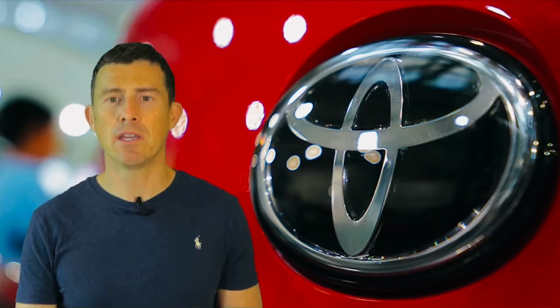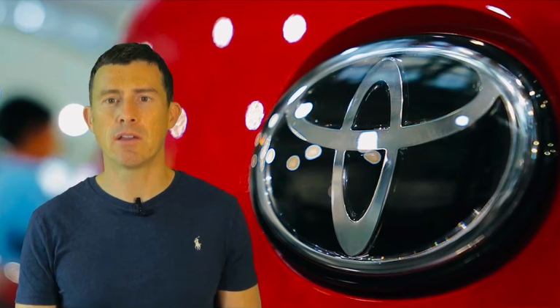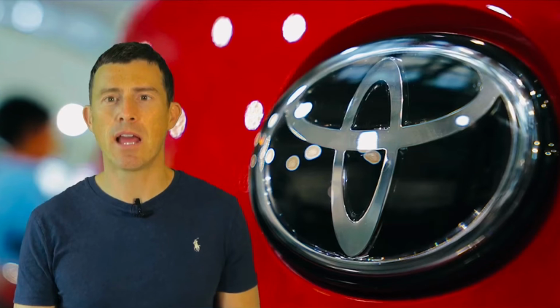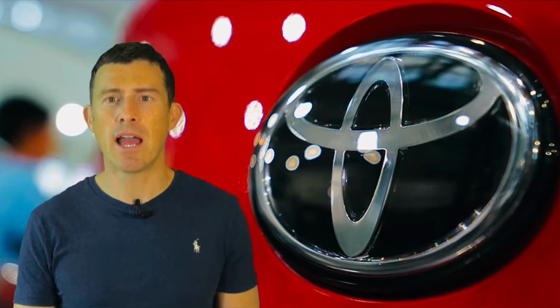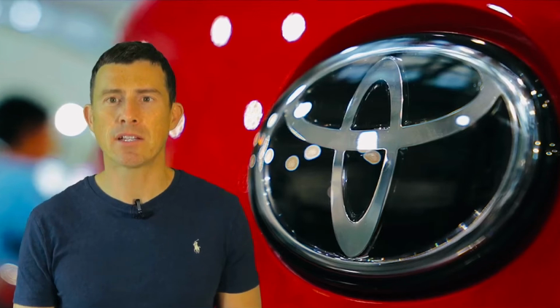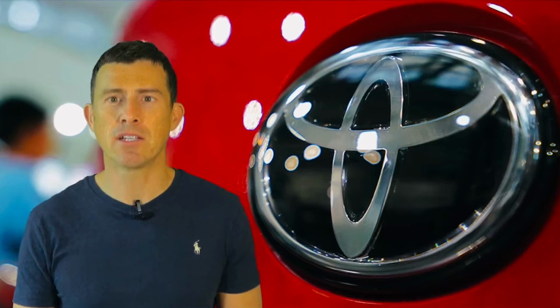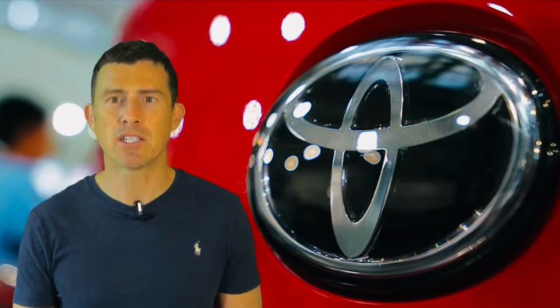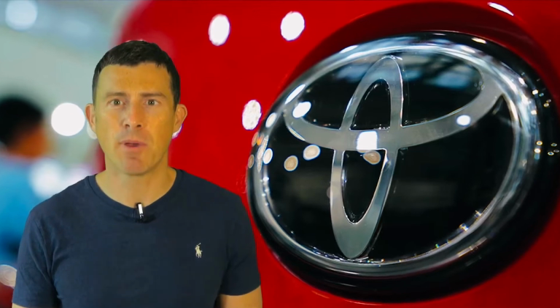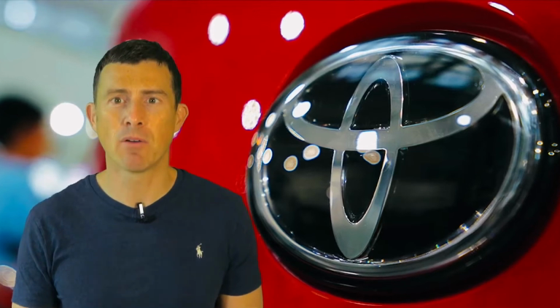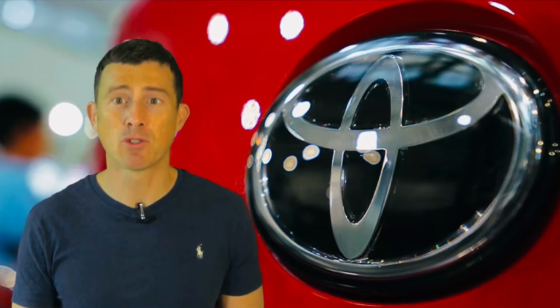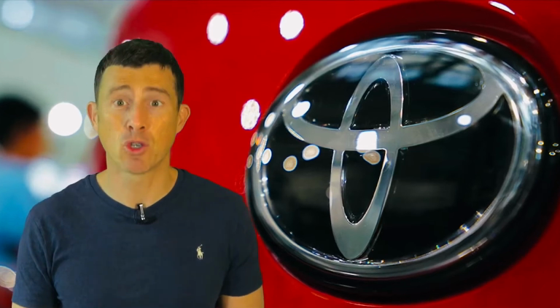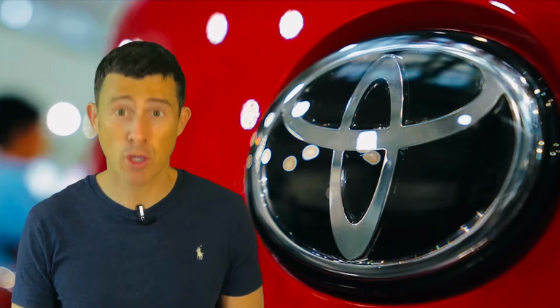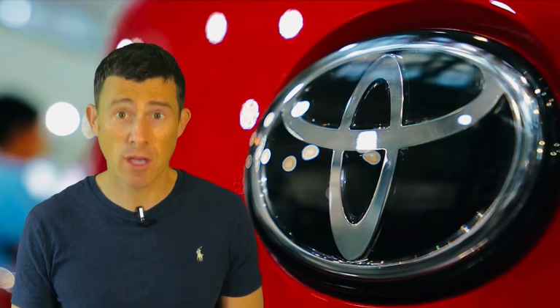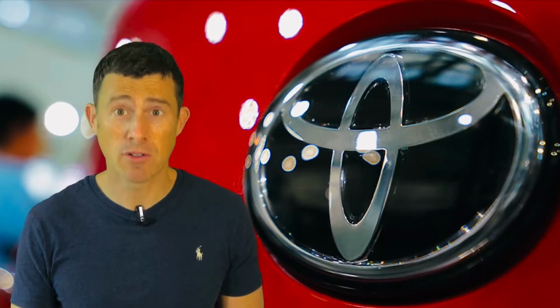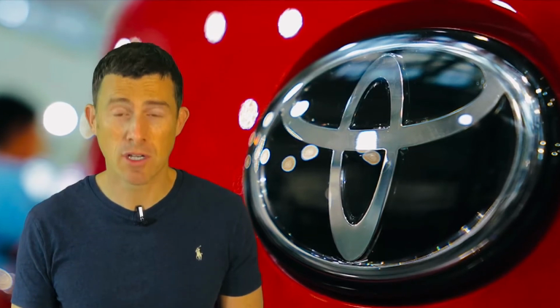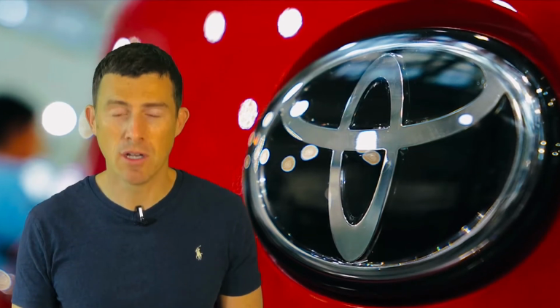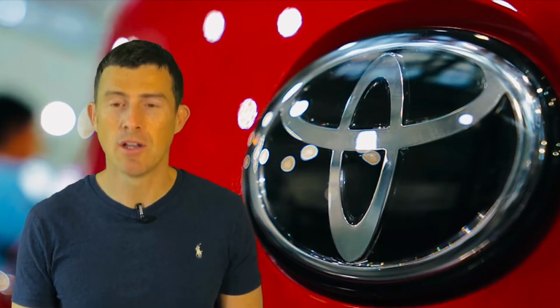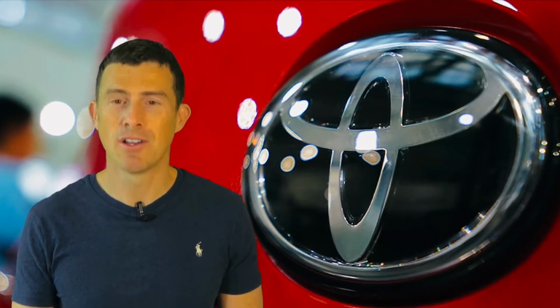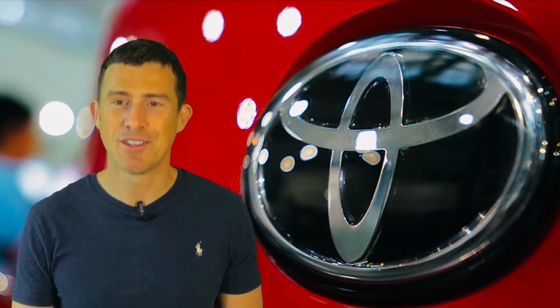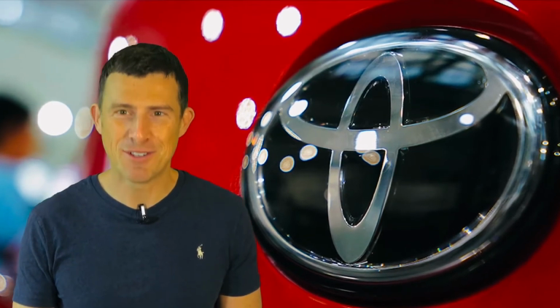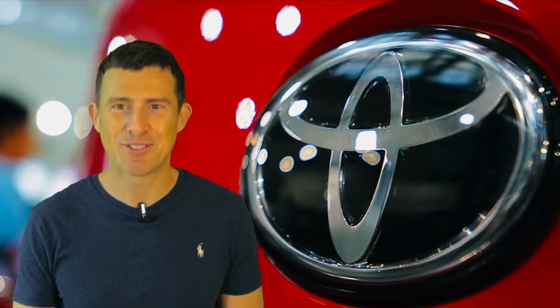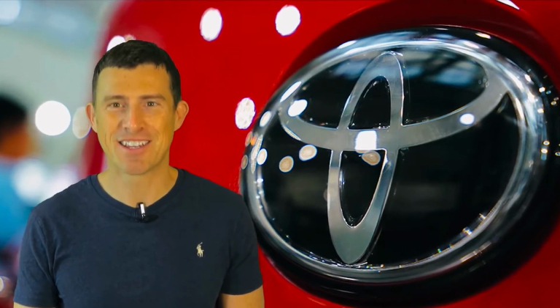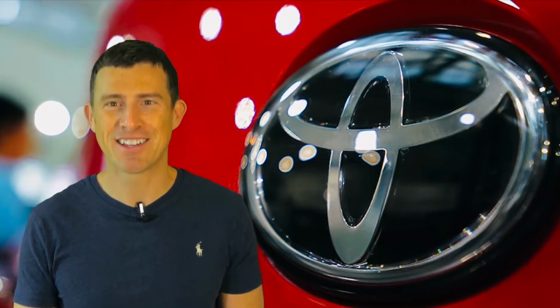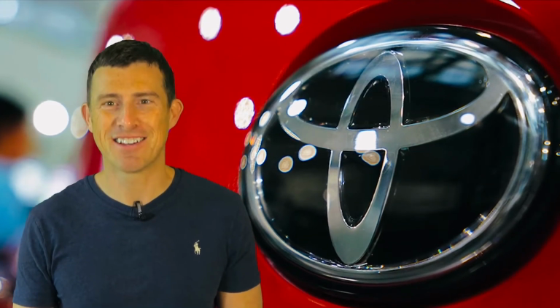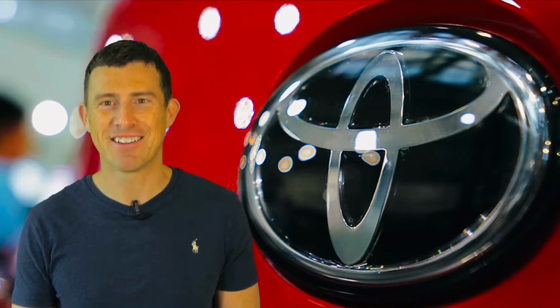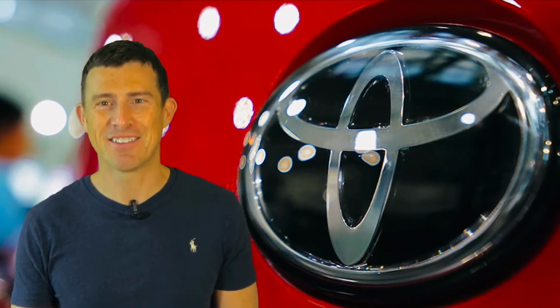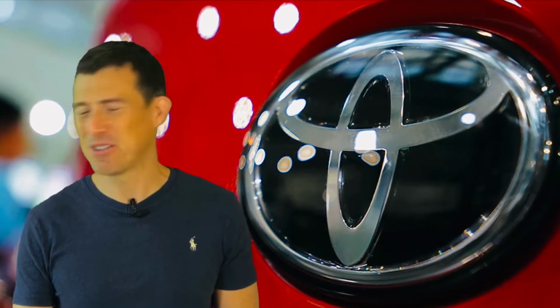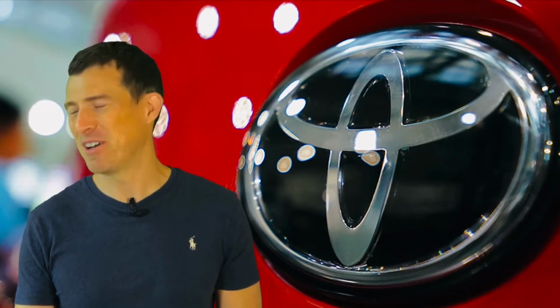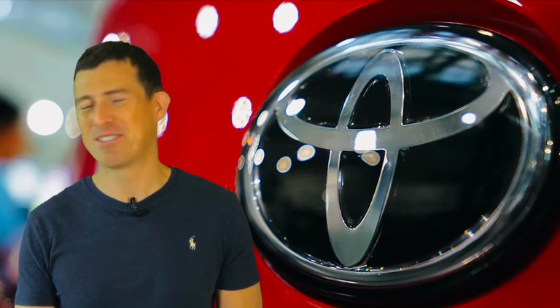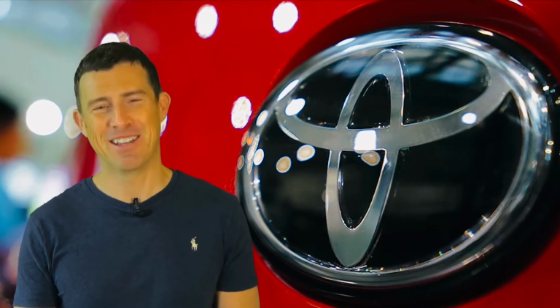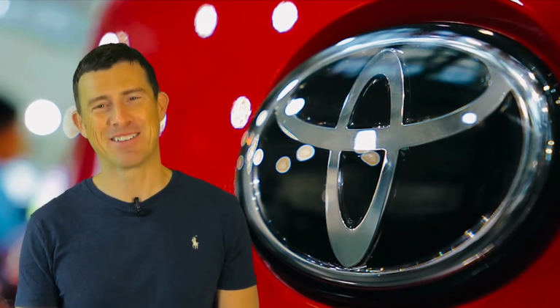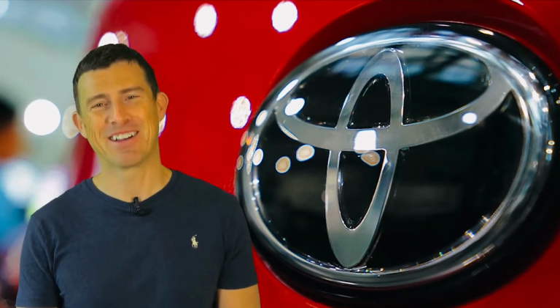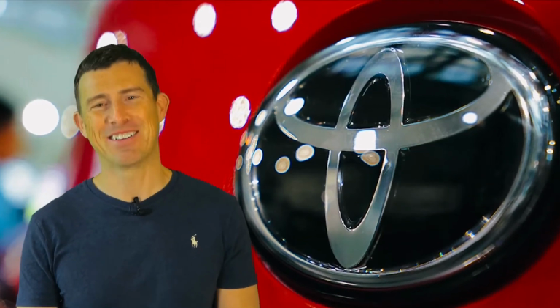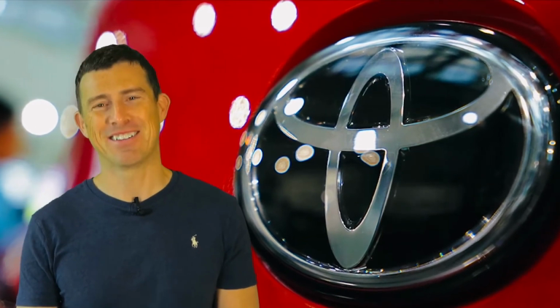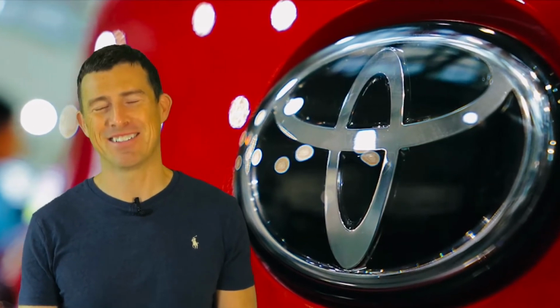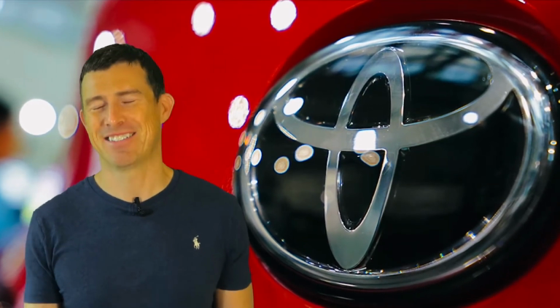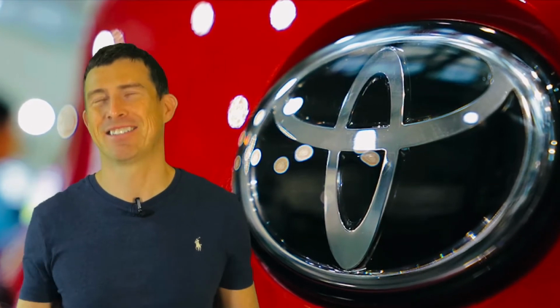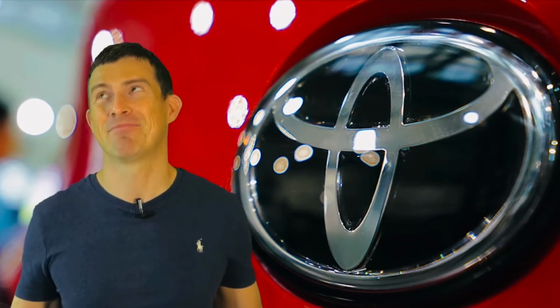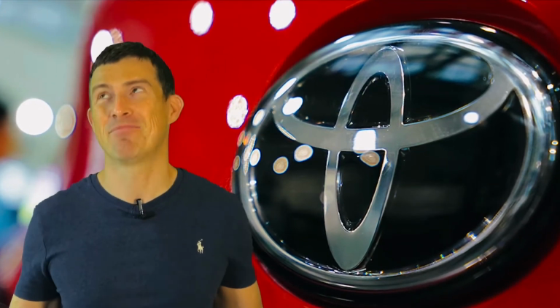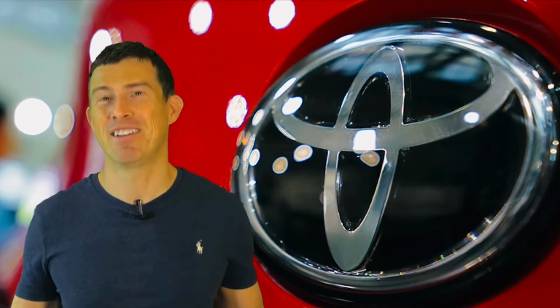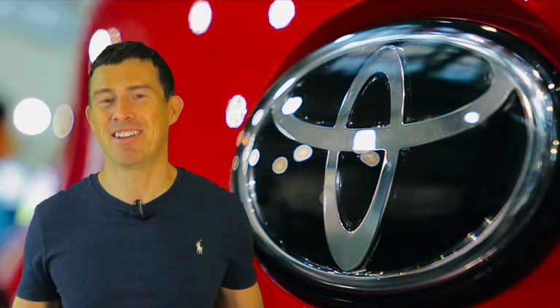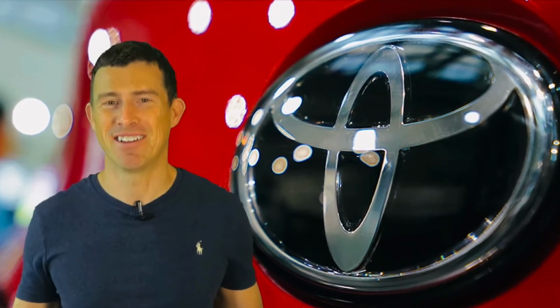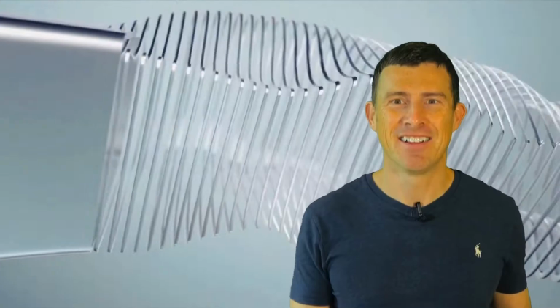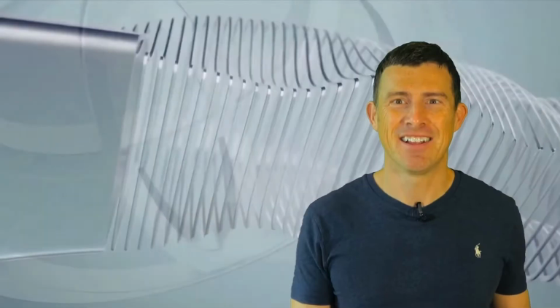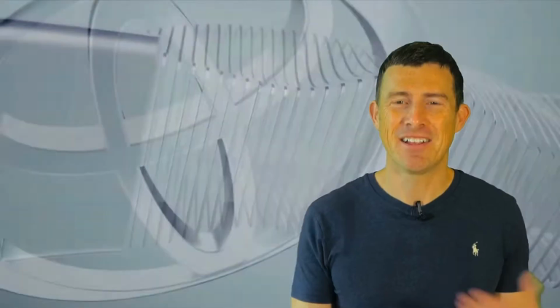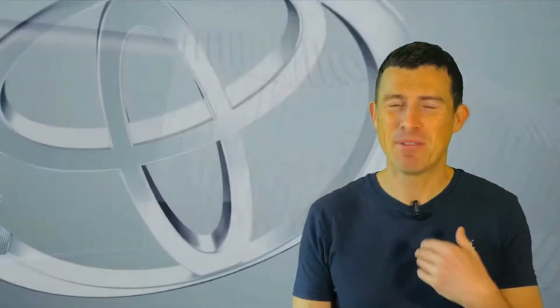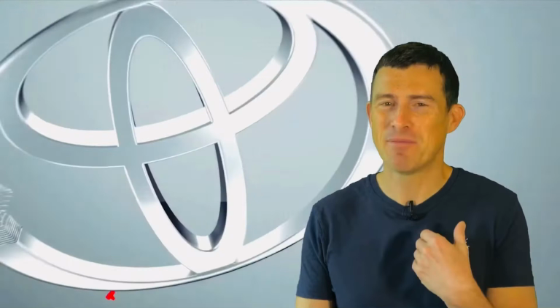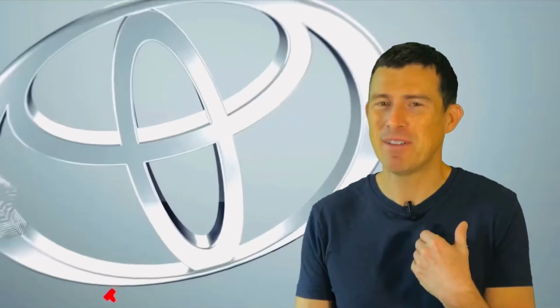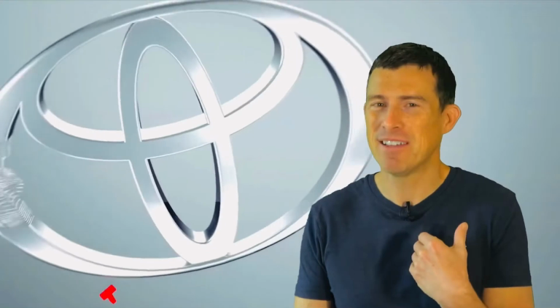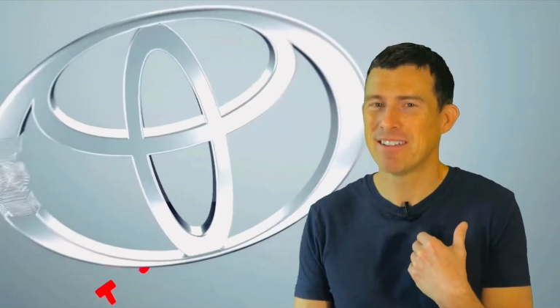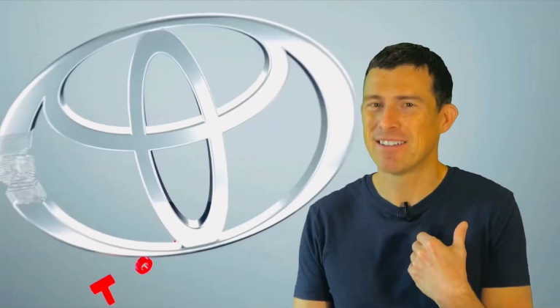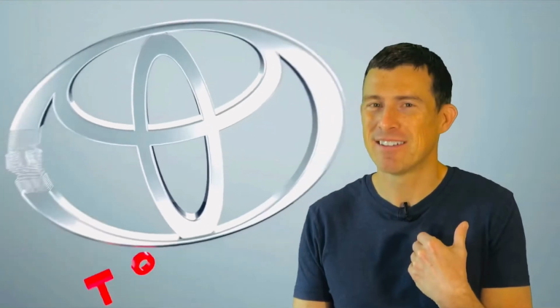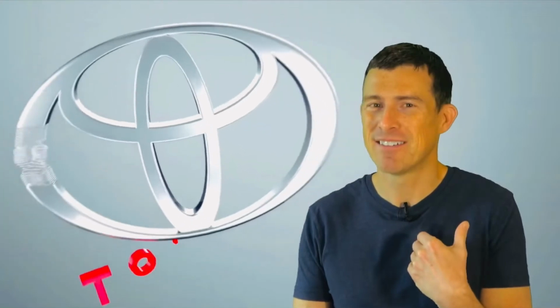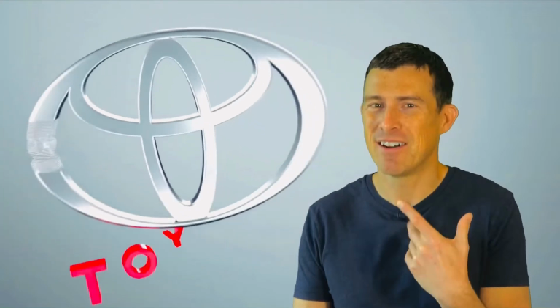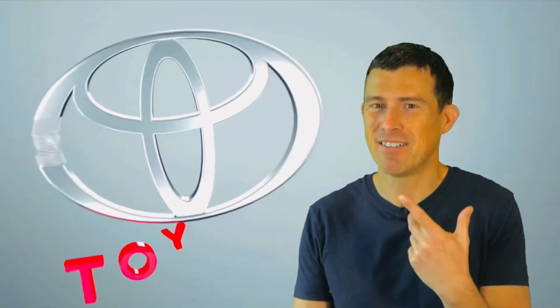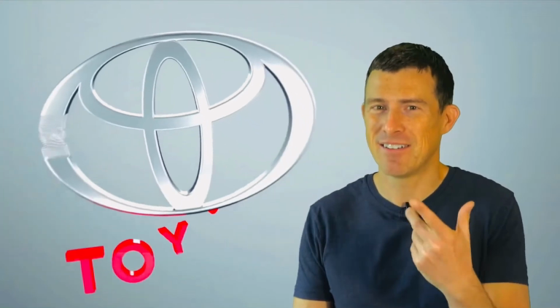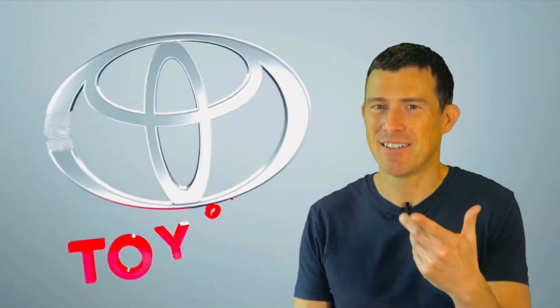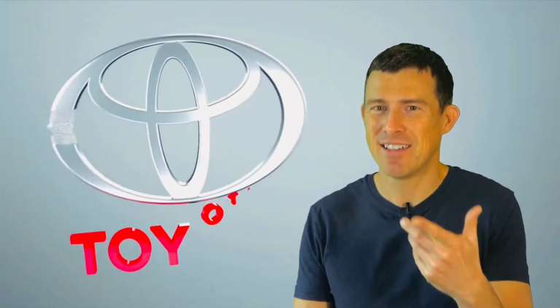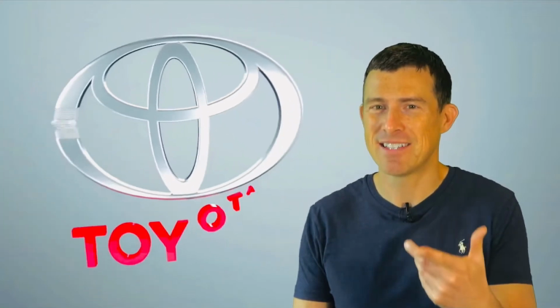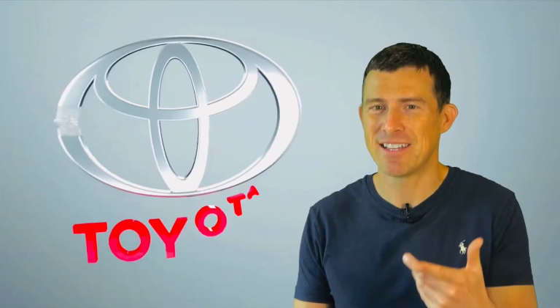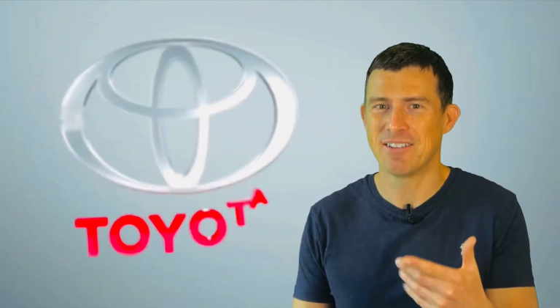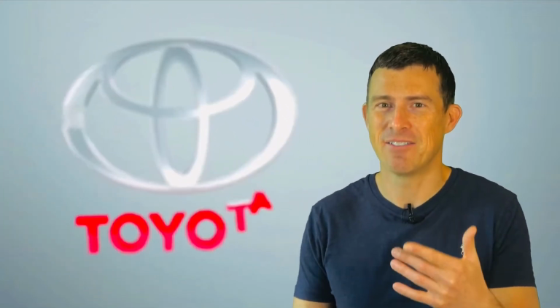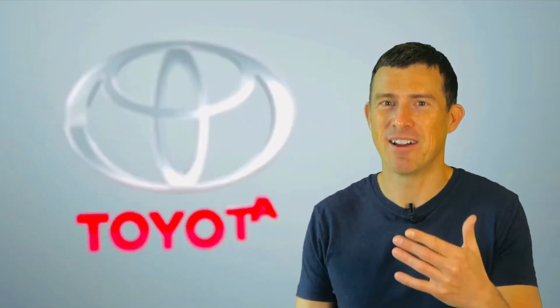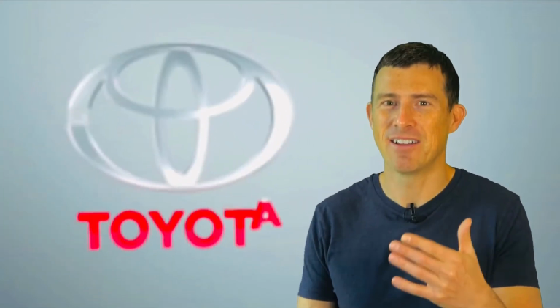You can actually spell Toyota using the Toyota logo. Brilliant. Now, don't believe me? Well, here's how you do it.